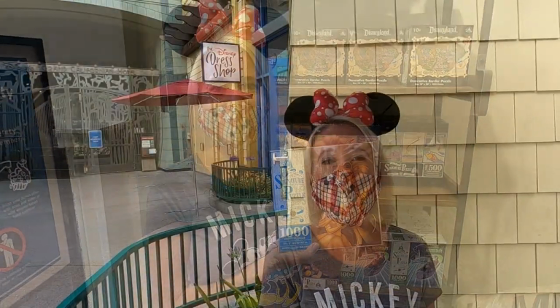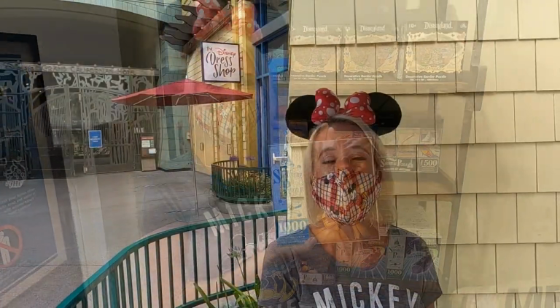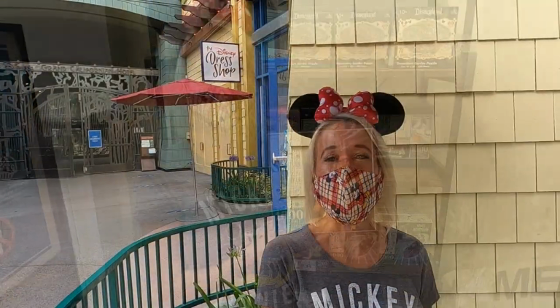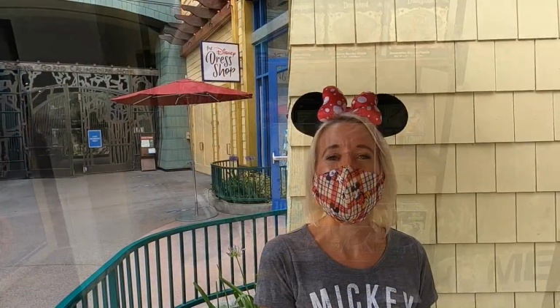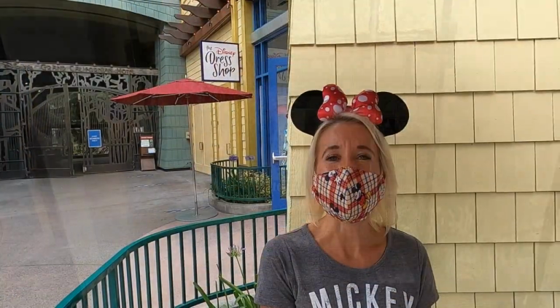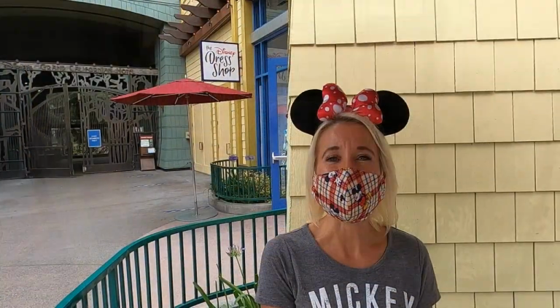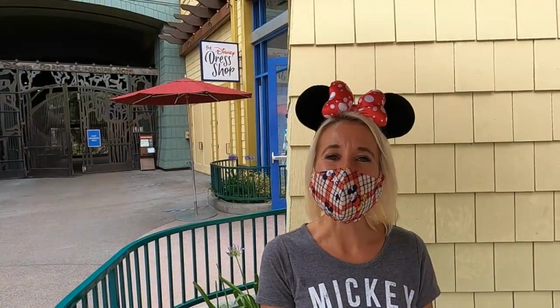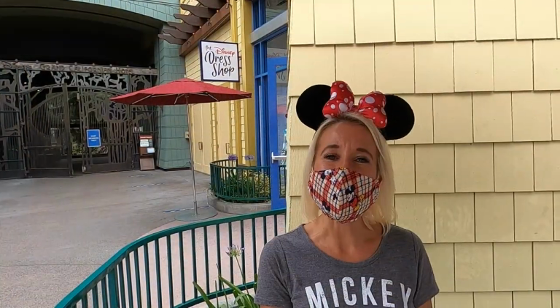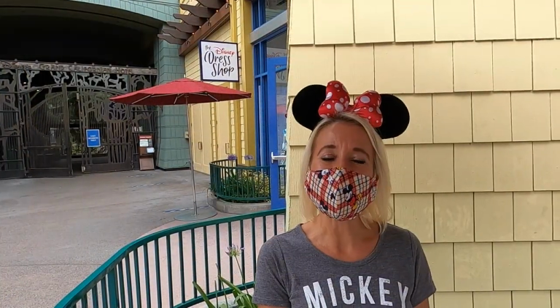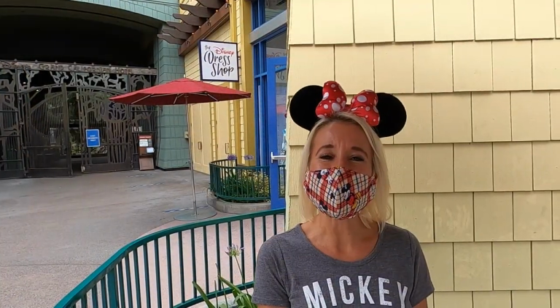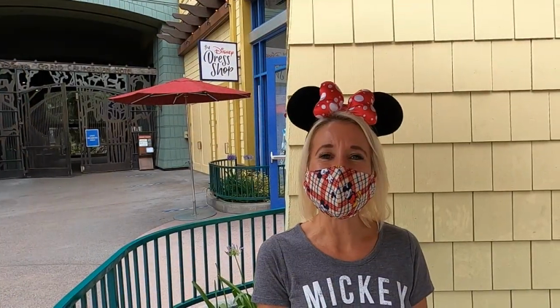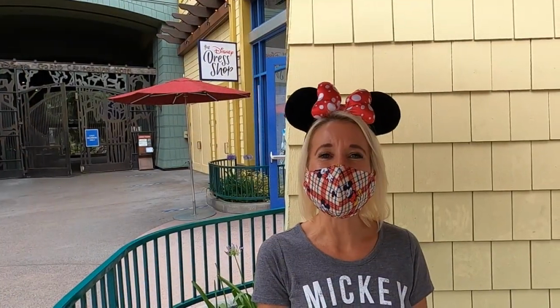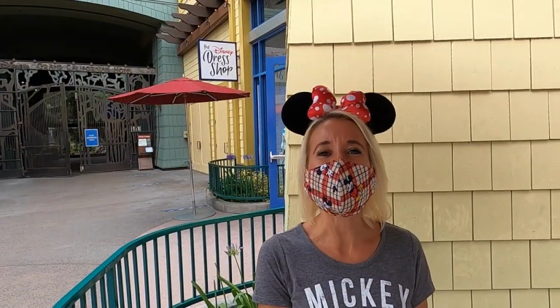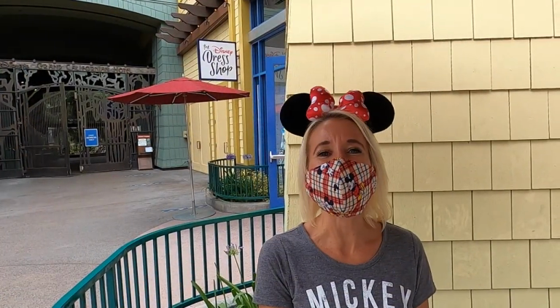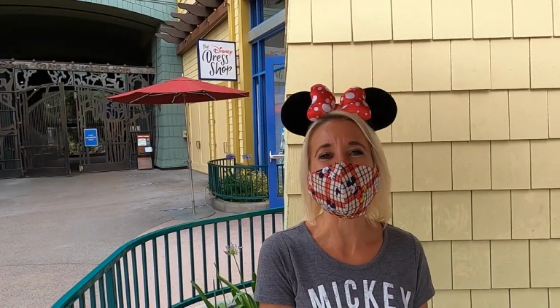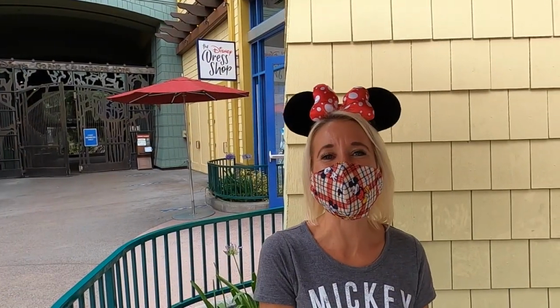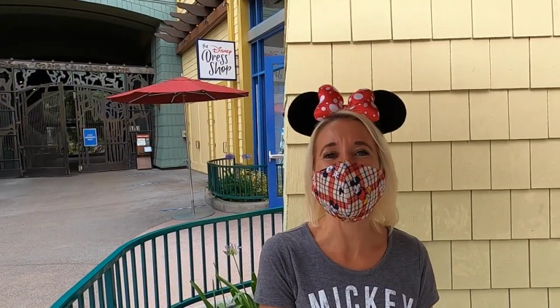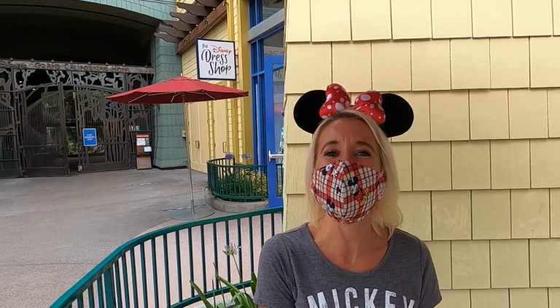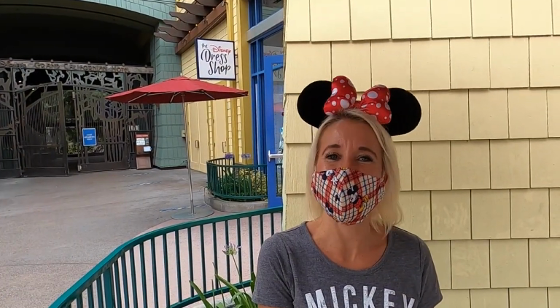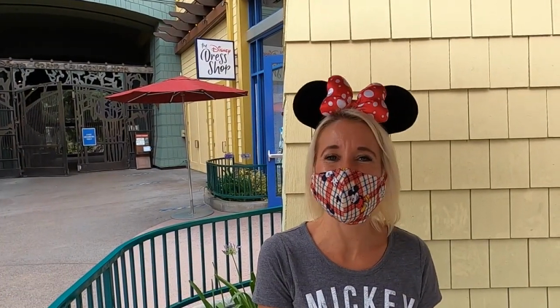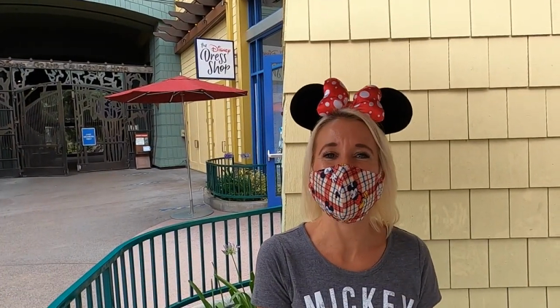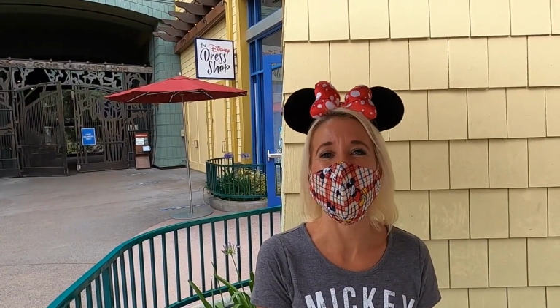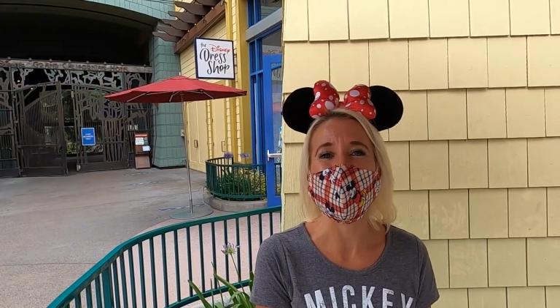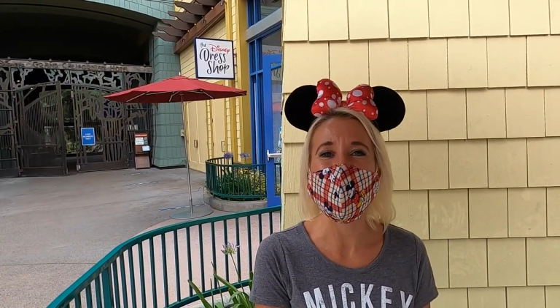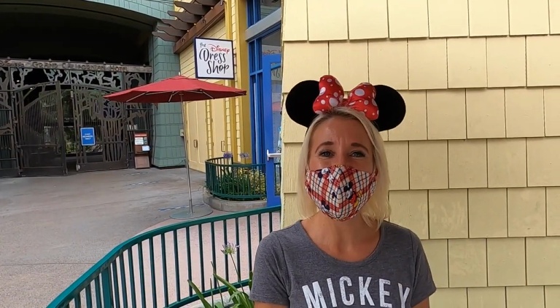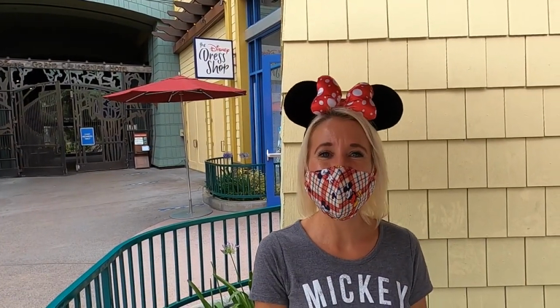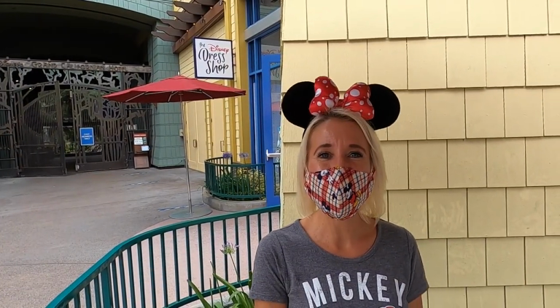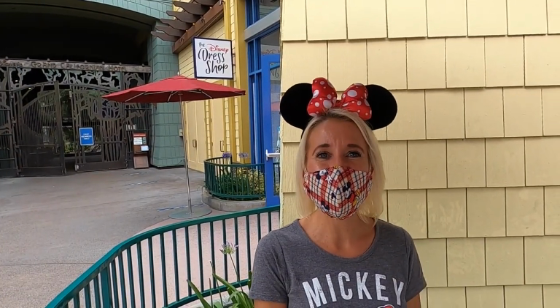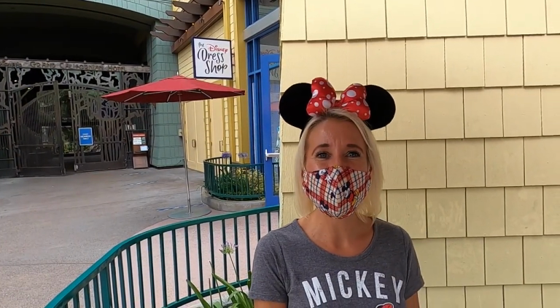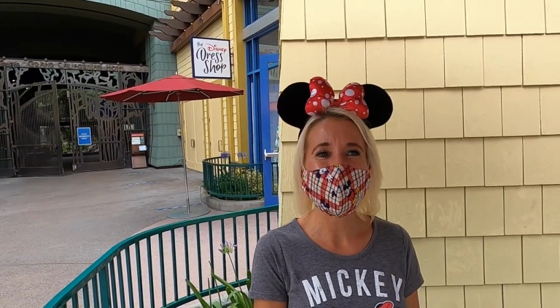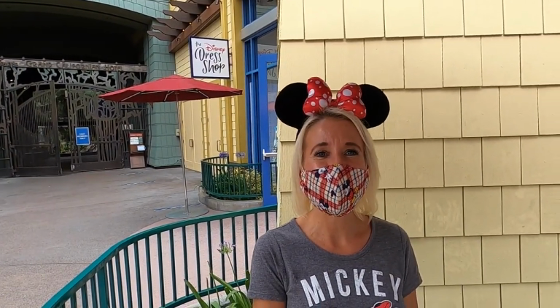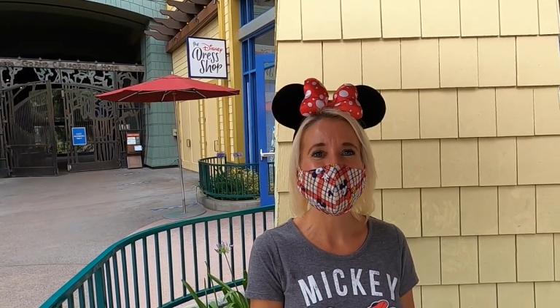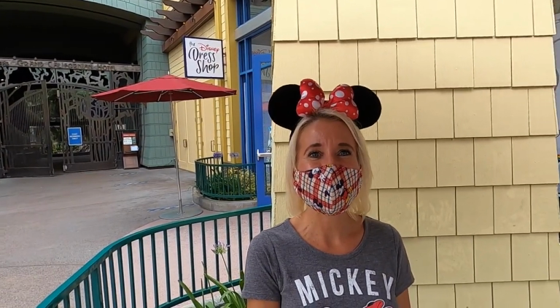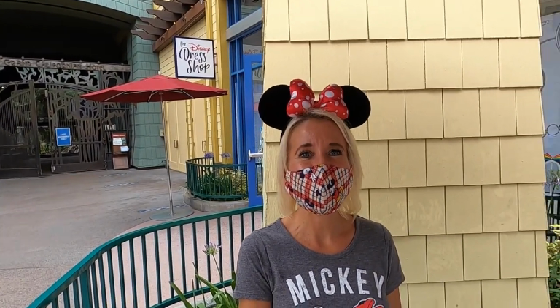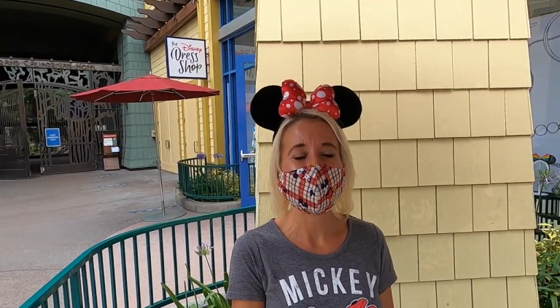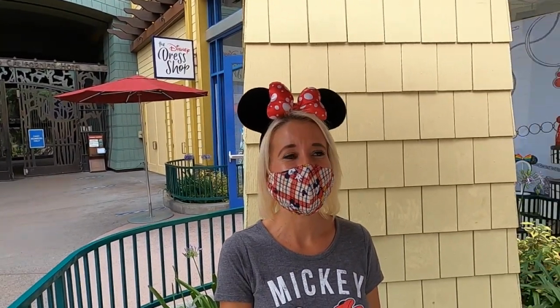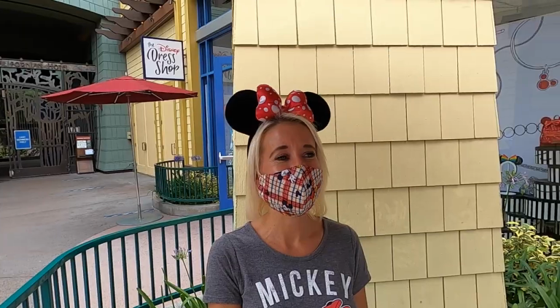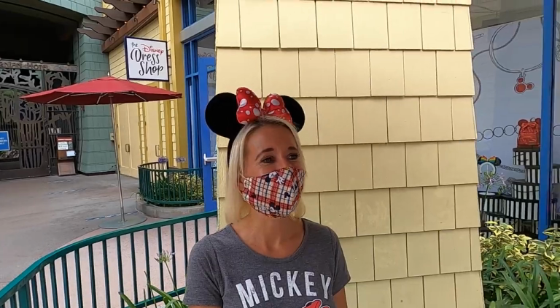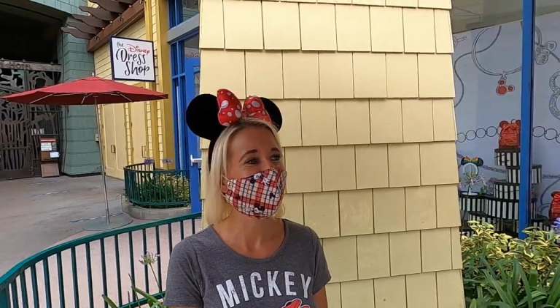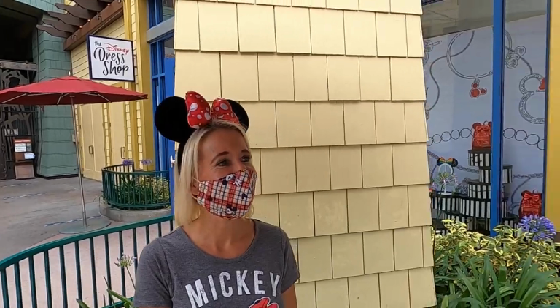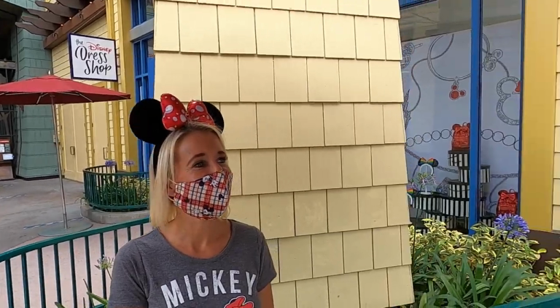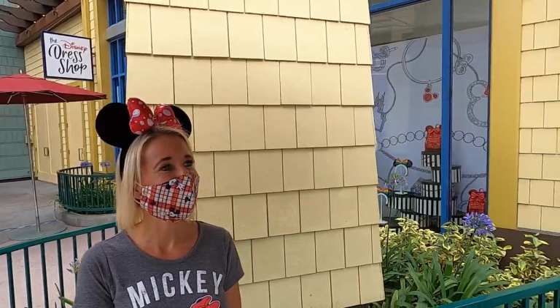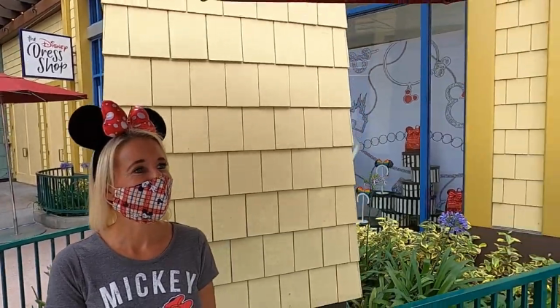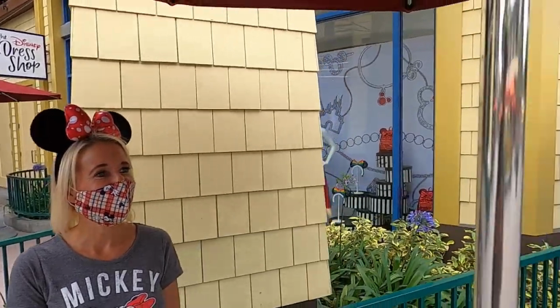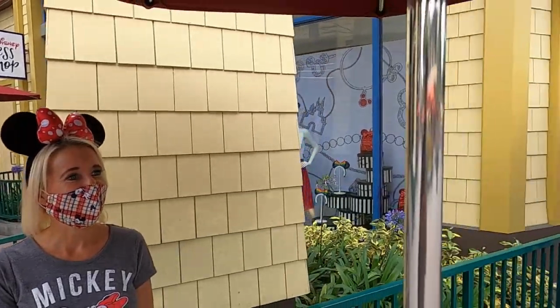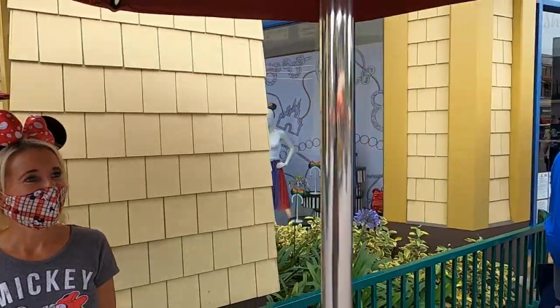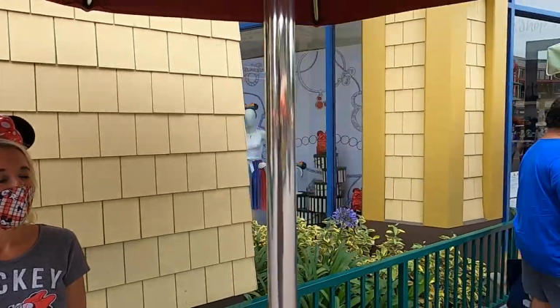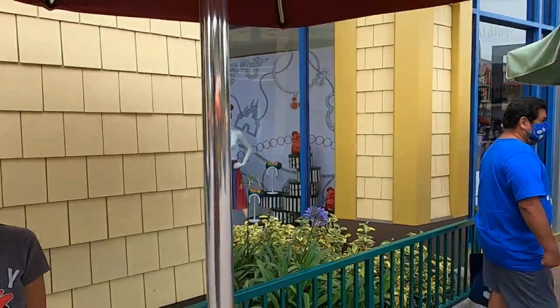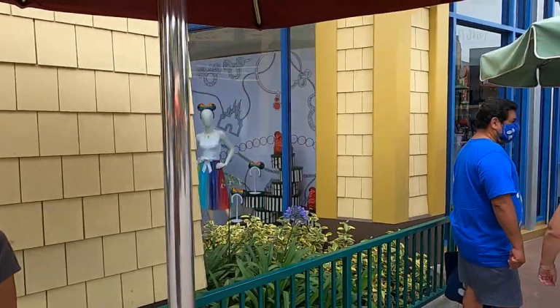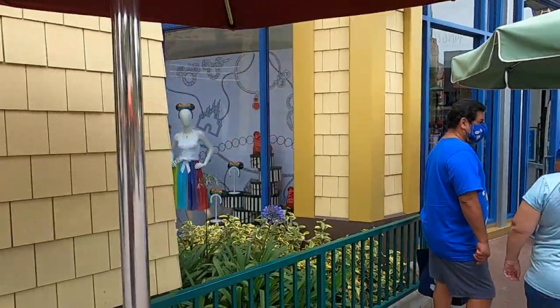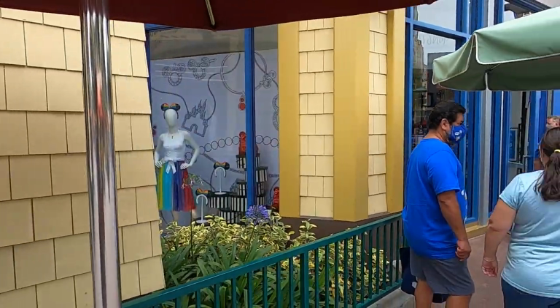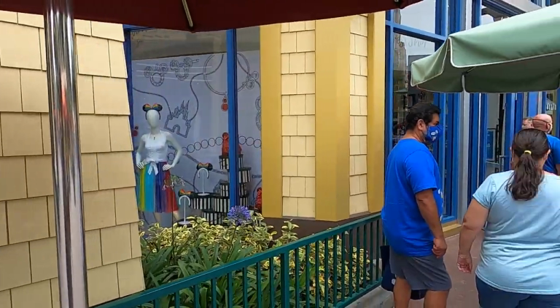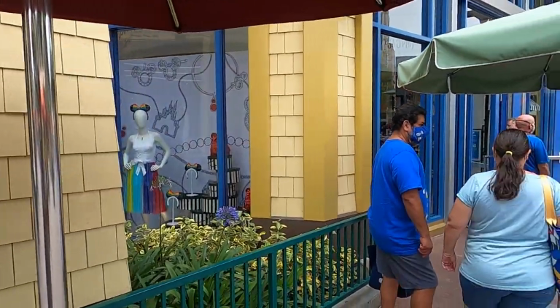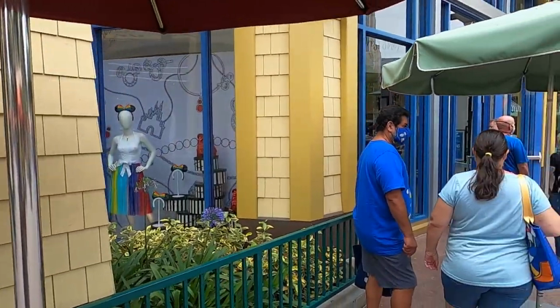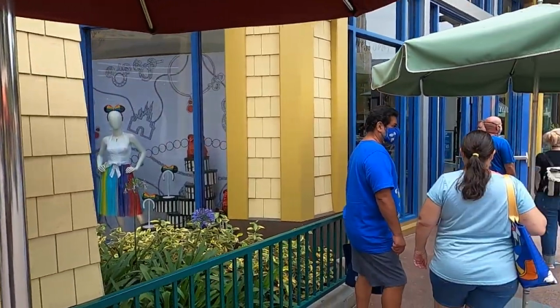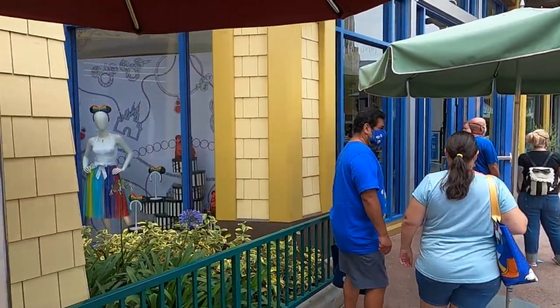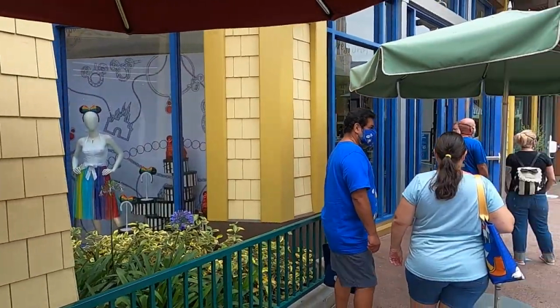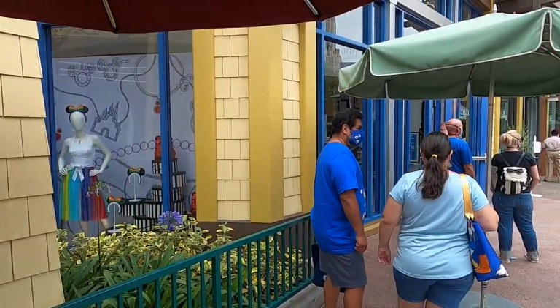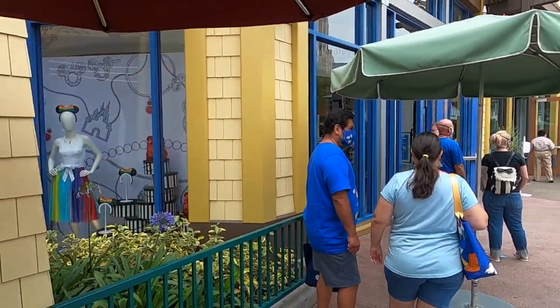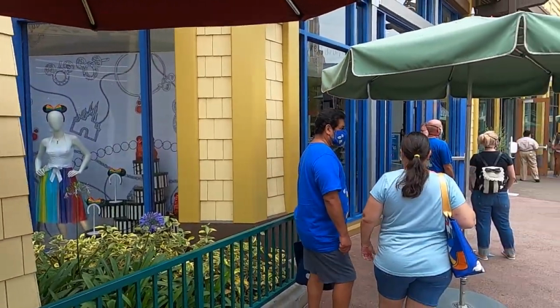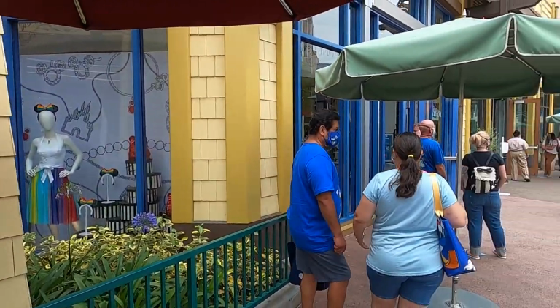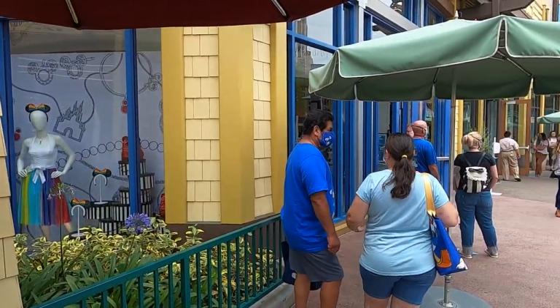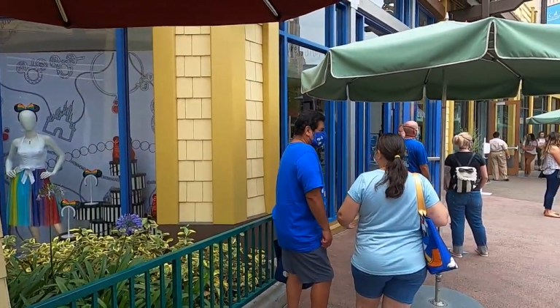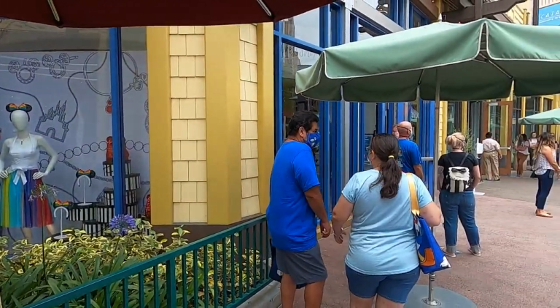We're waiting in line to get in the Disney dress shop. Yeah, just a couple people.